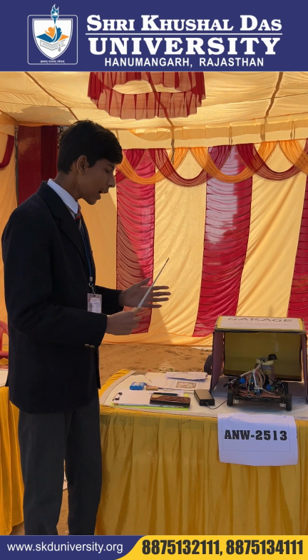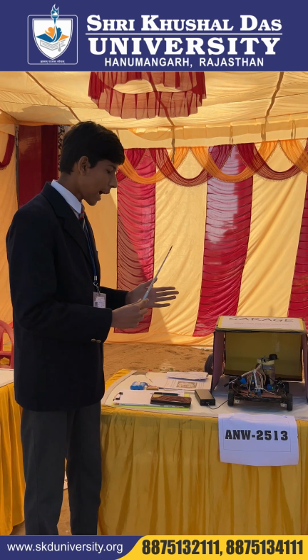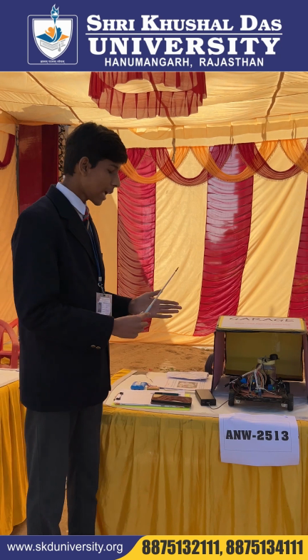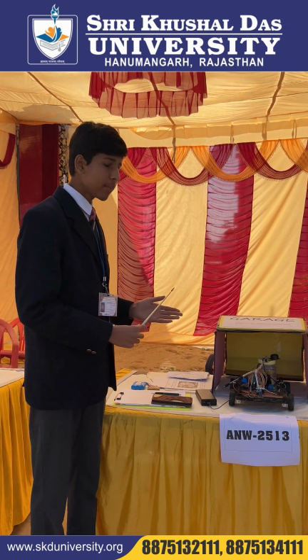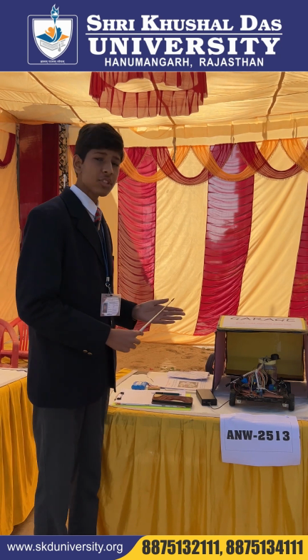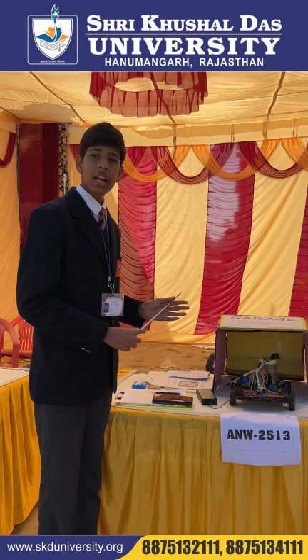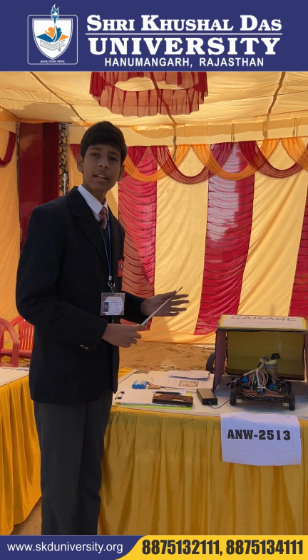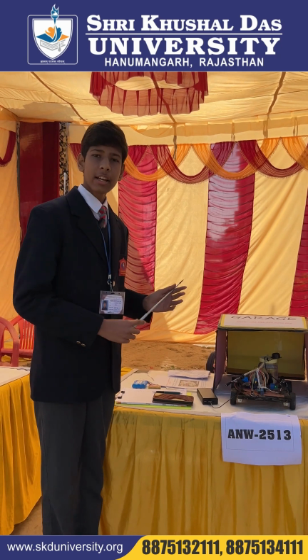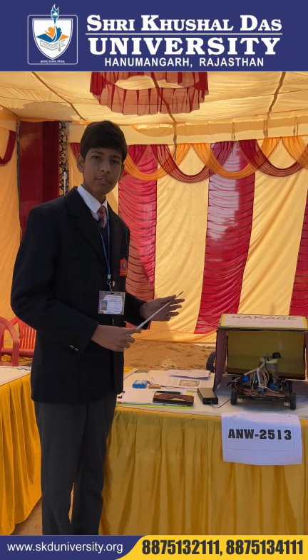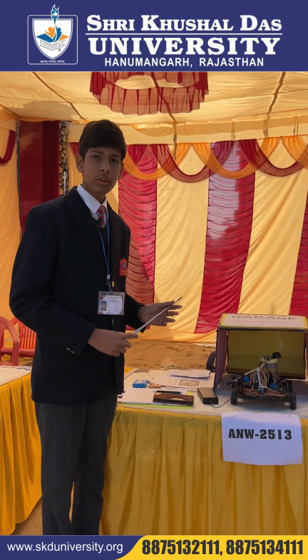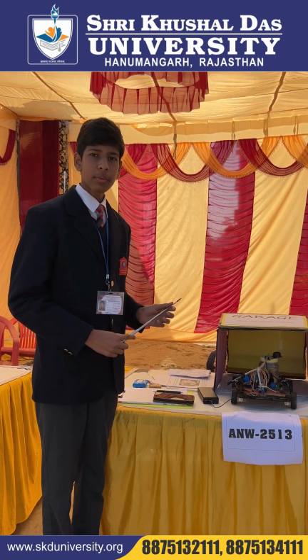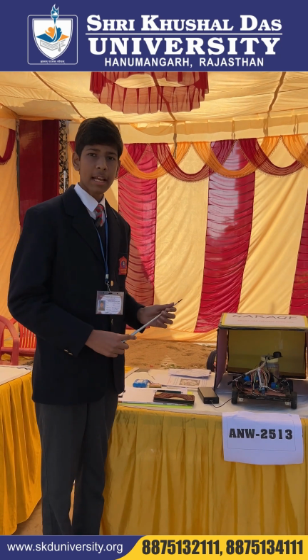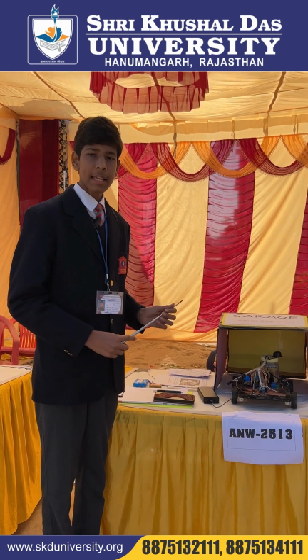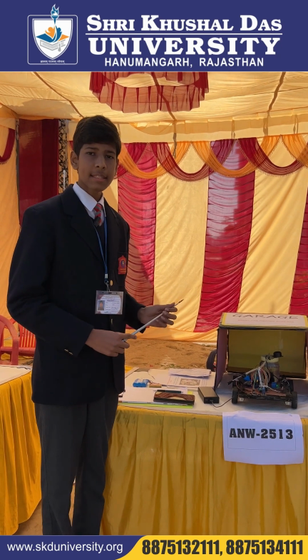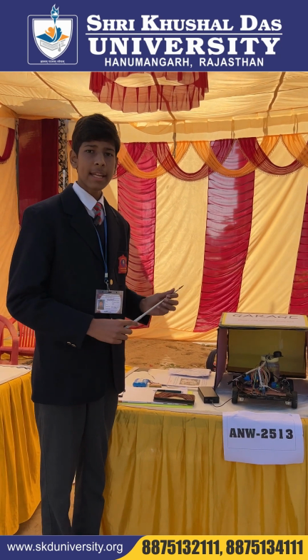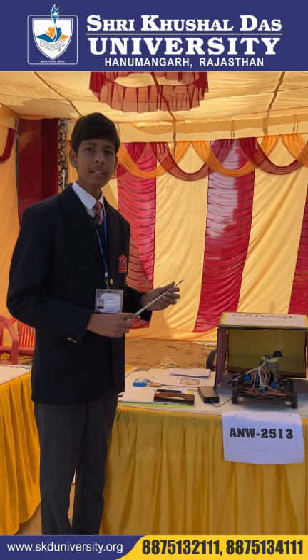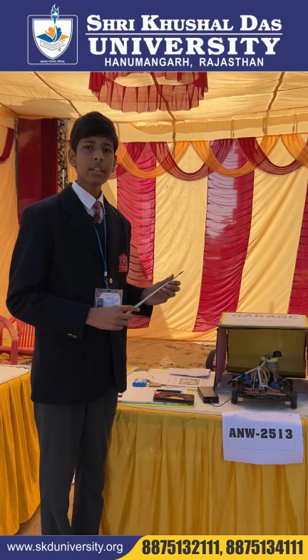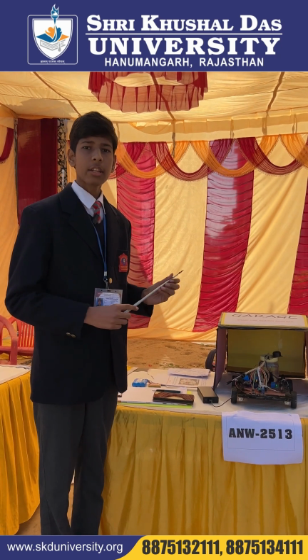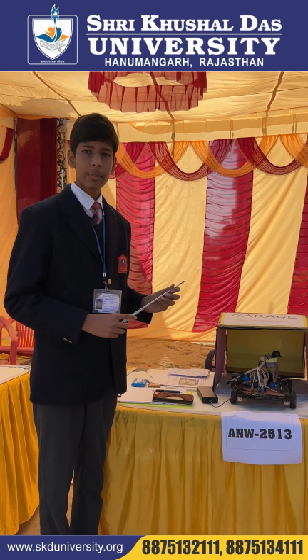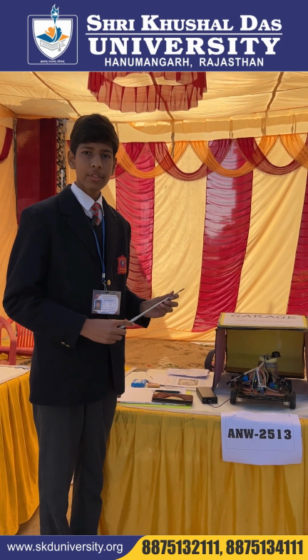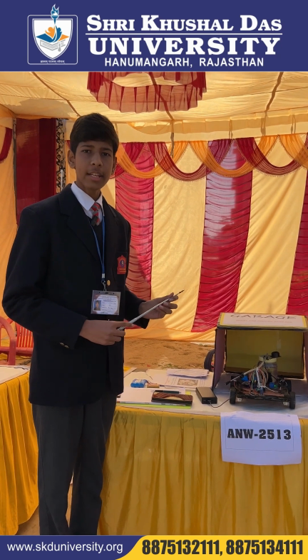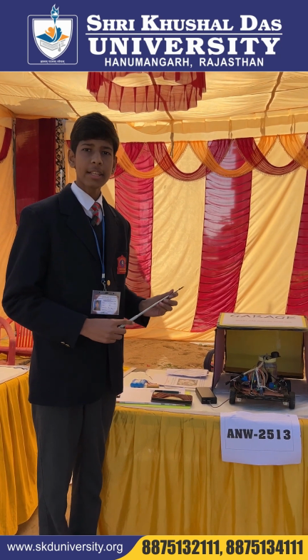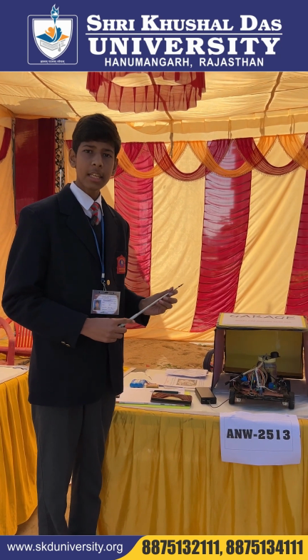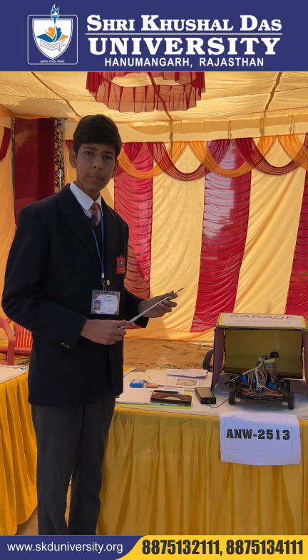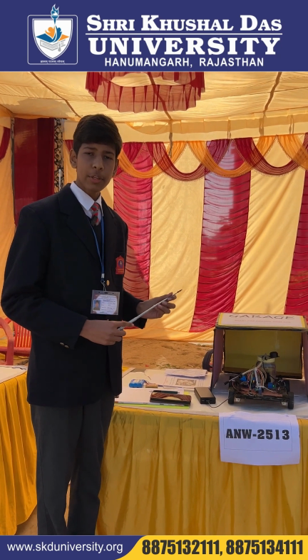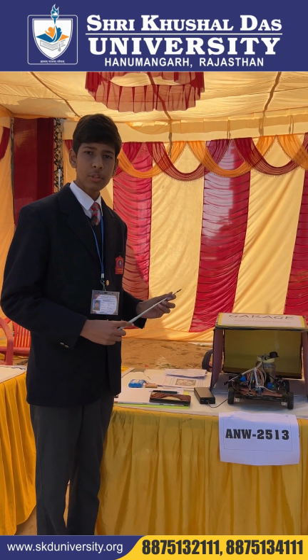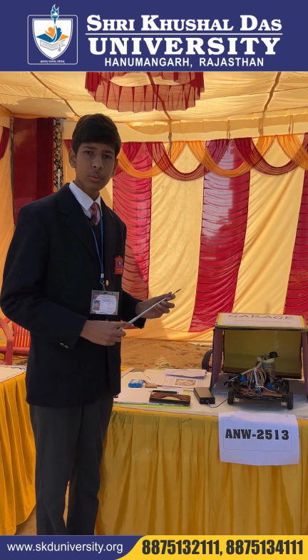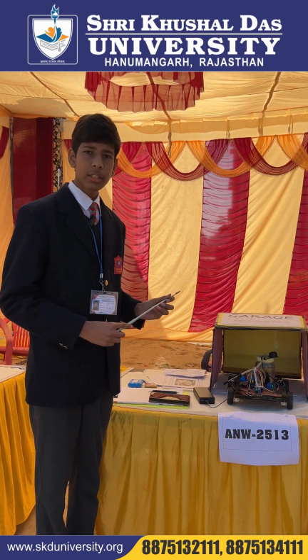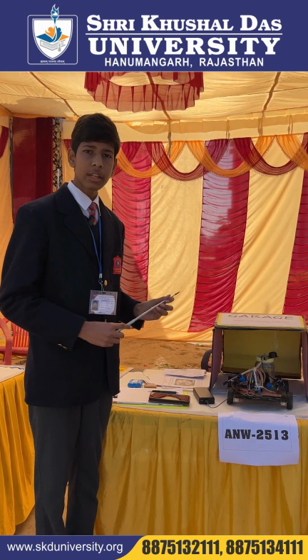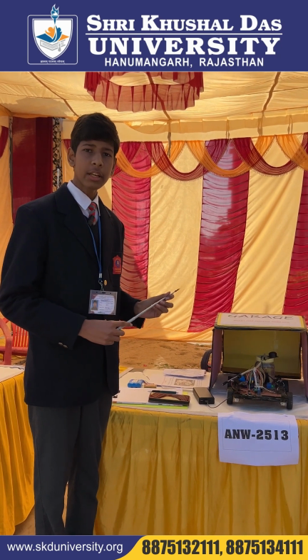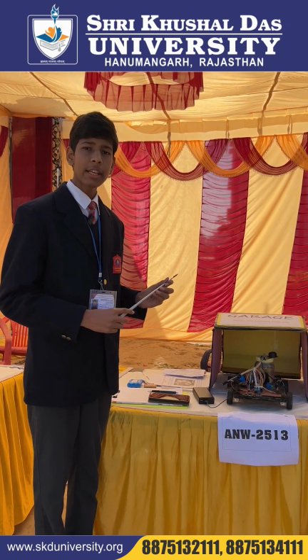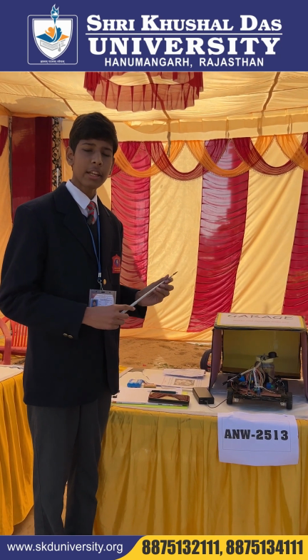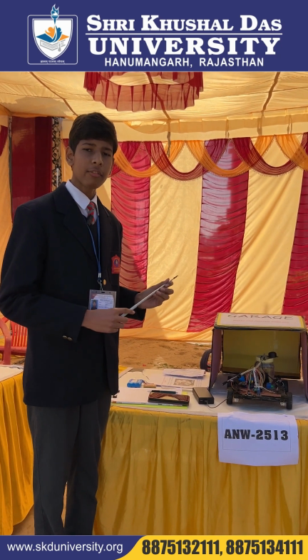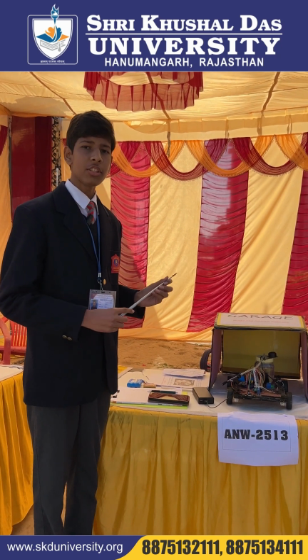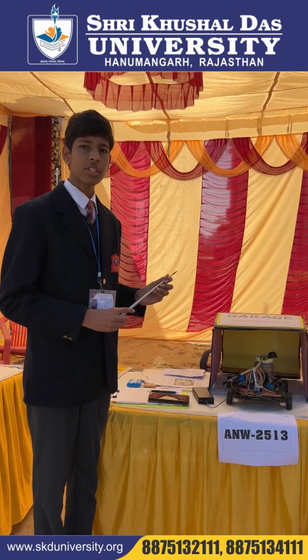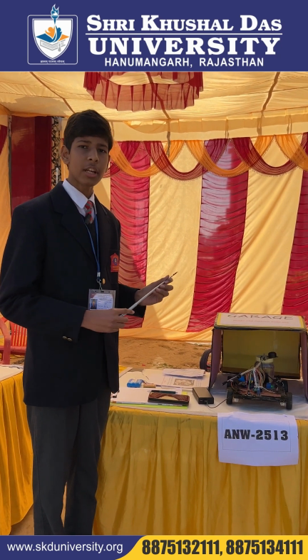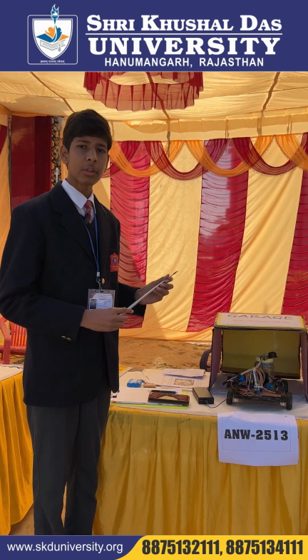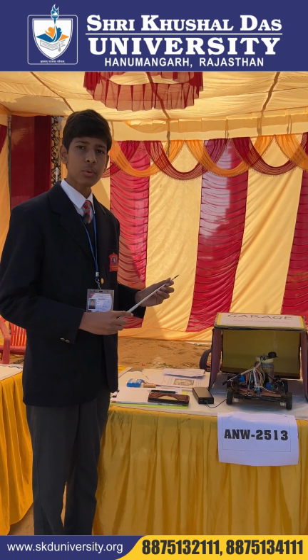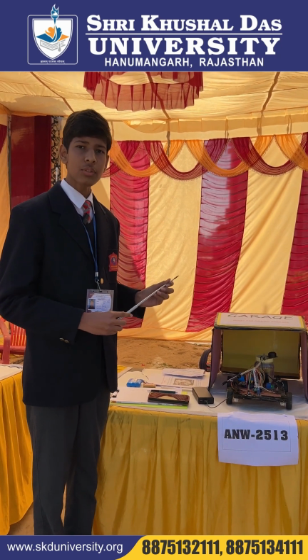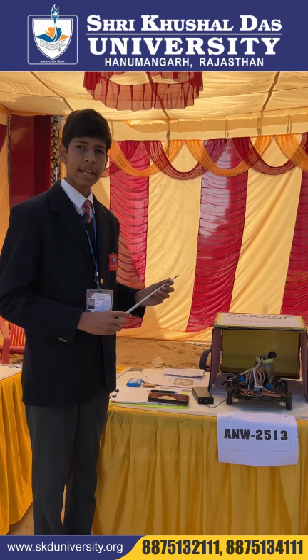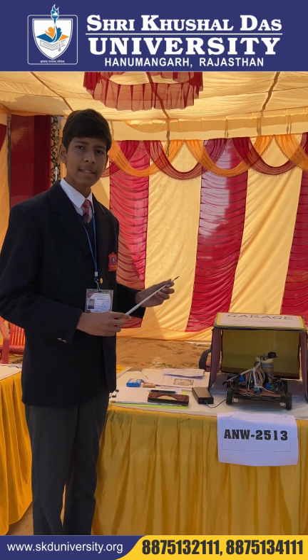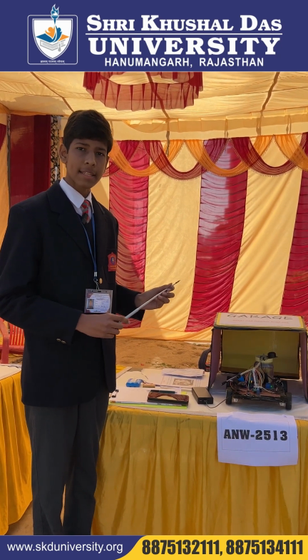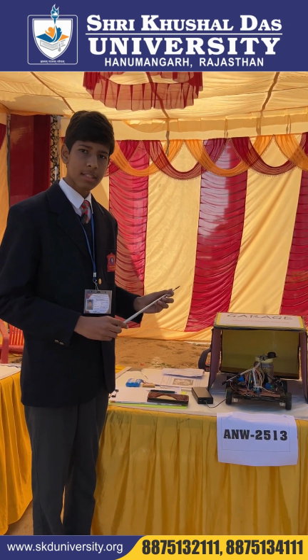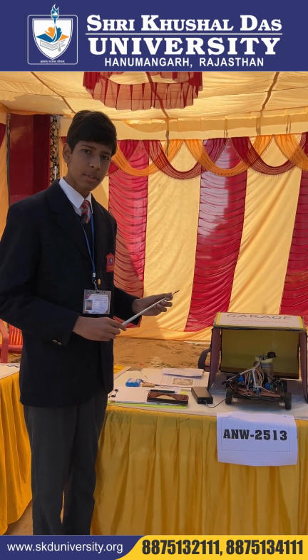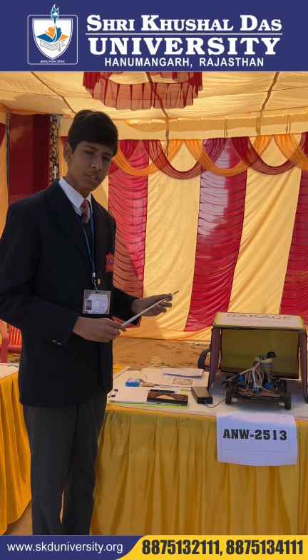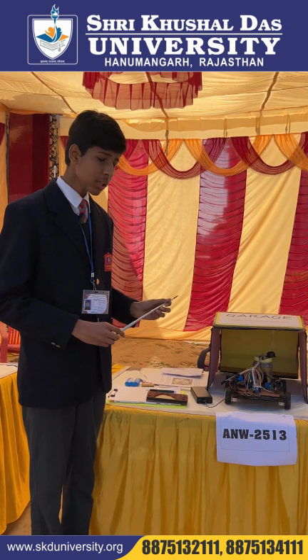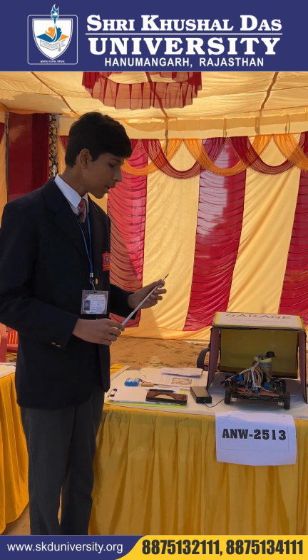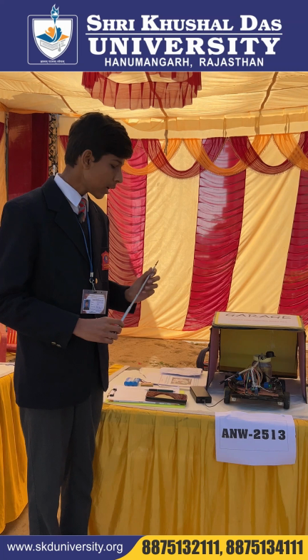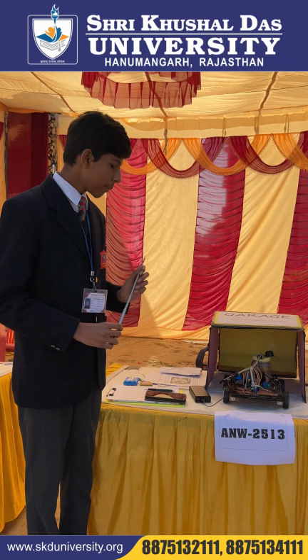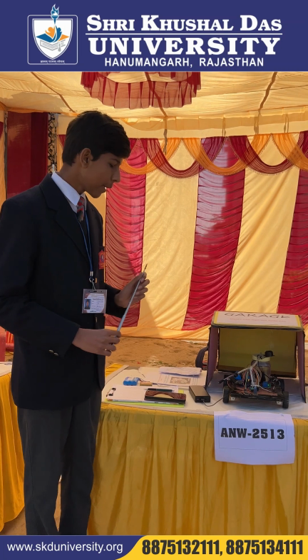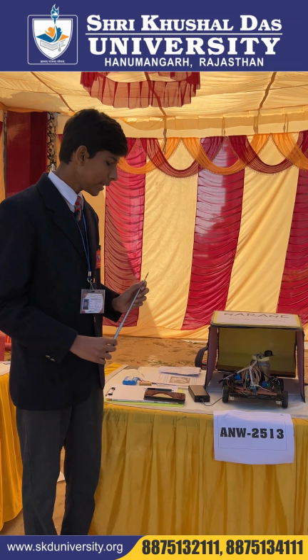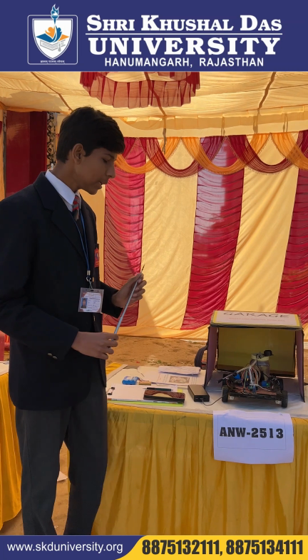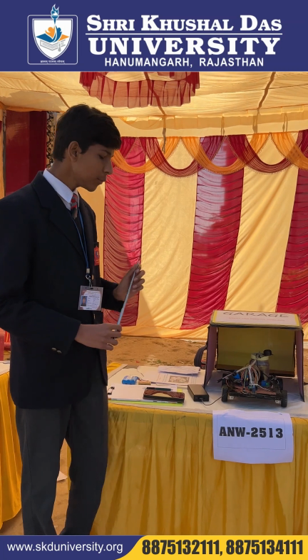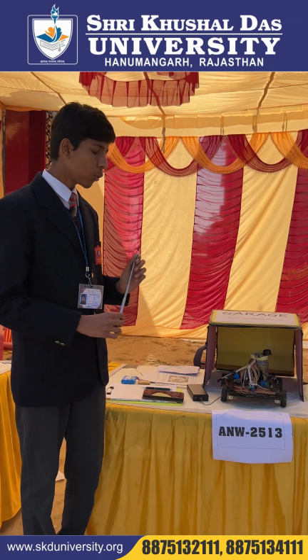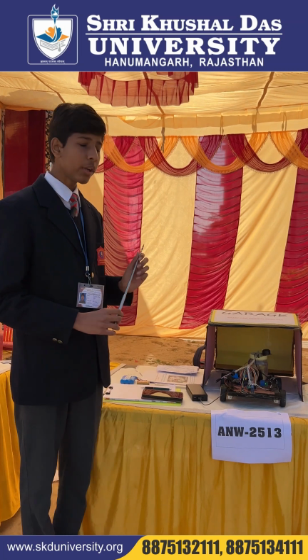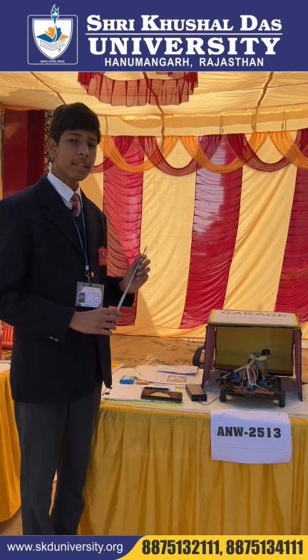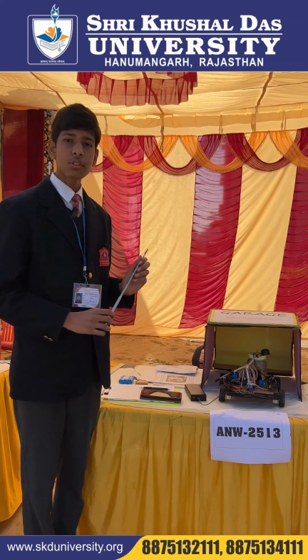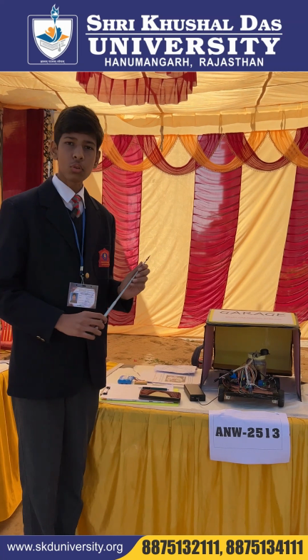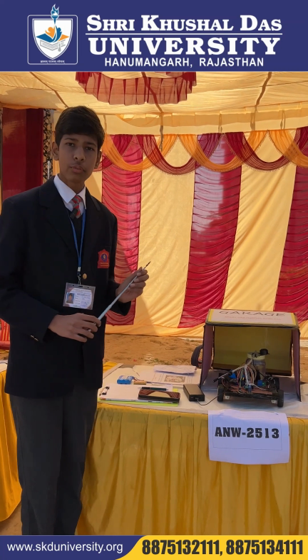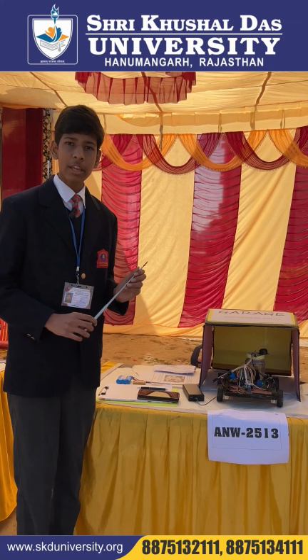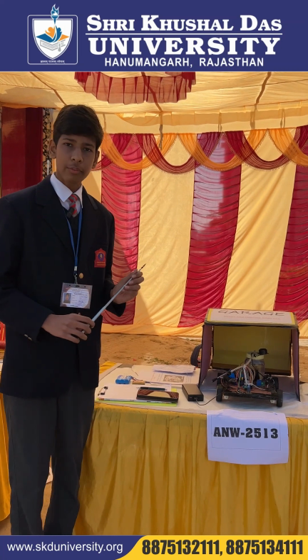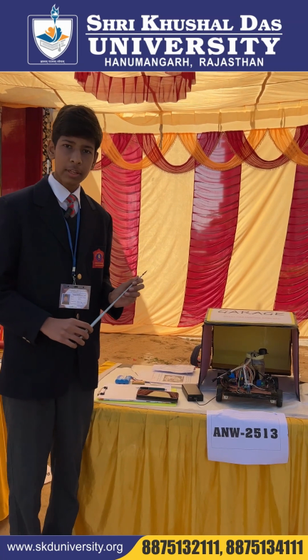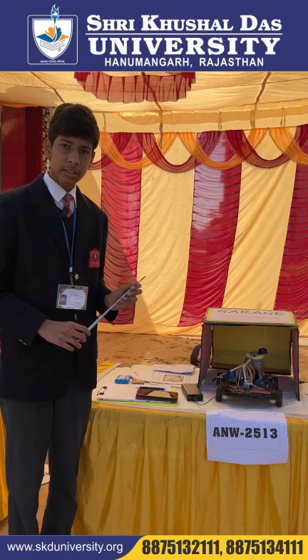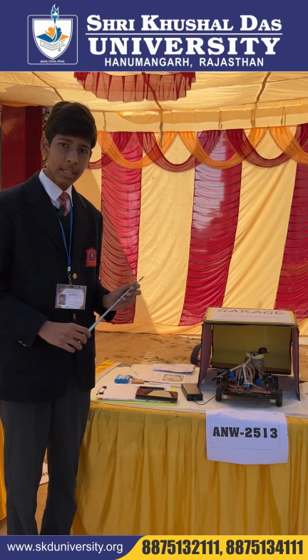I am Ishan Khan from class 9th, representing APS Suratkar in Anwenshika 2 science exhibition. My team code is 2513.